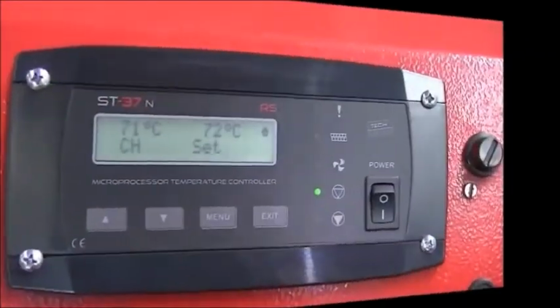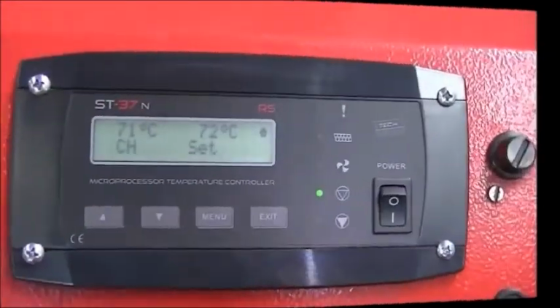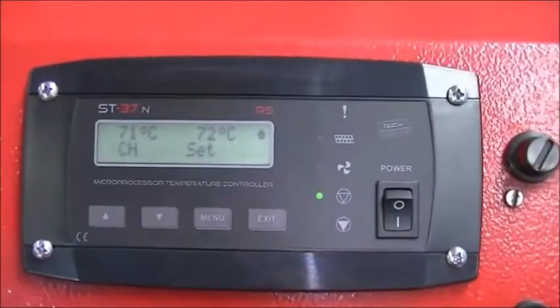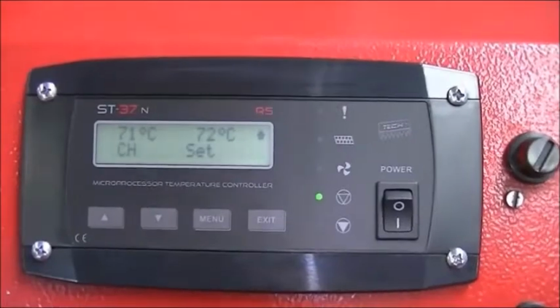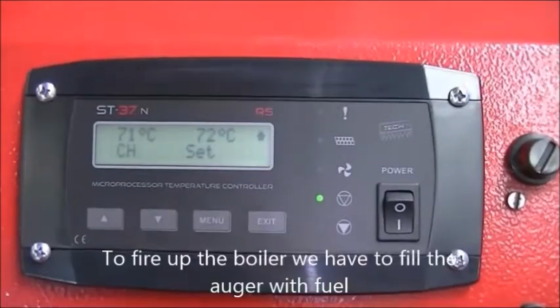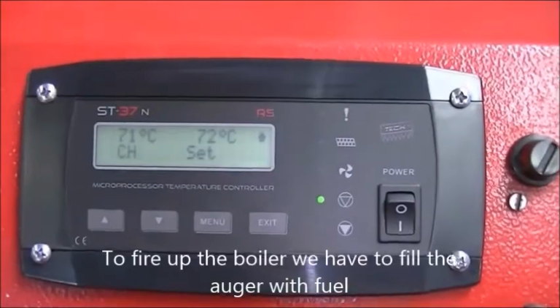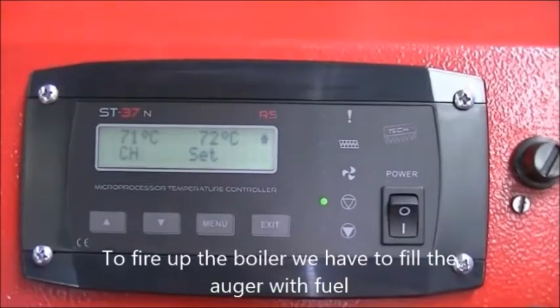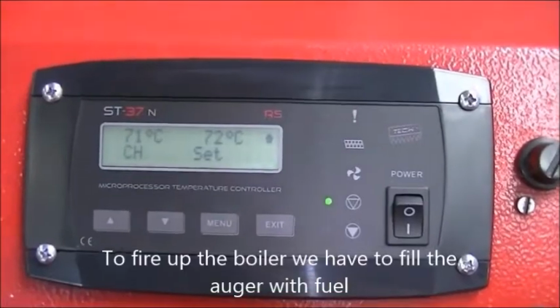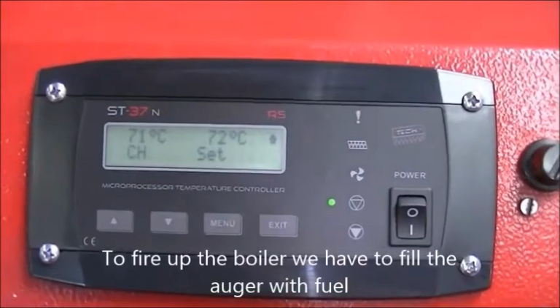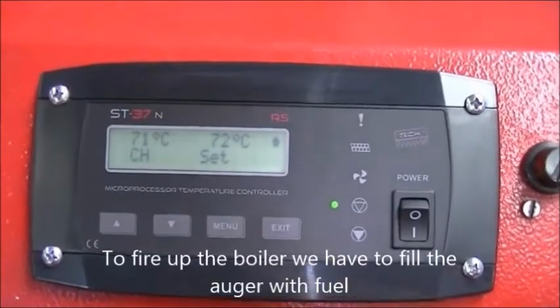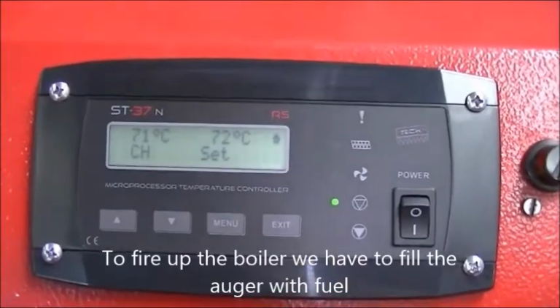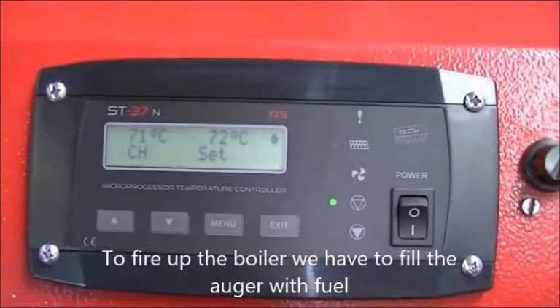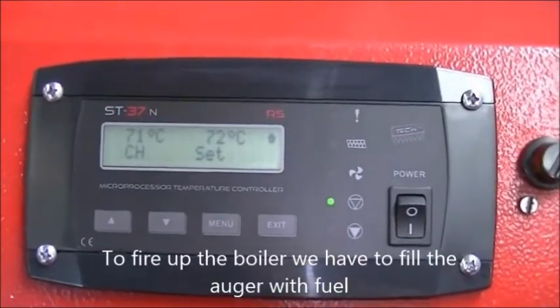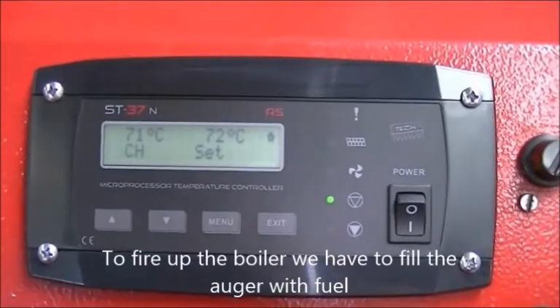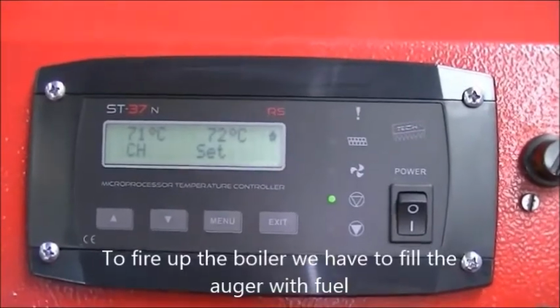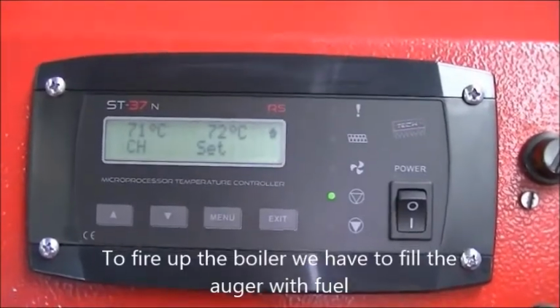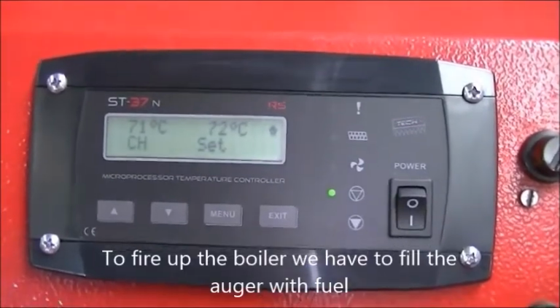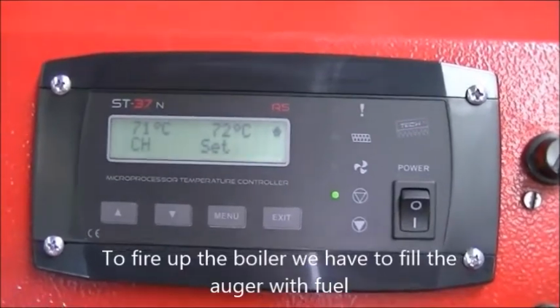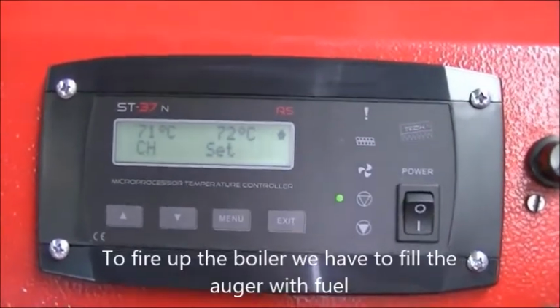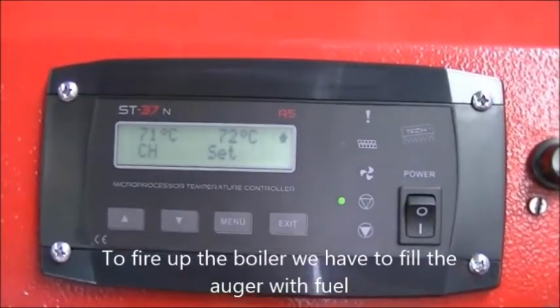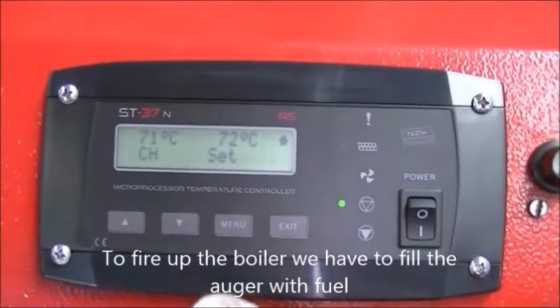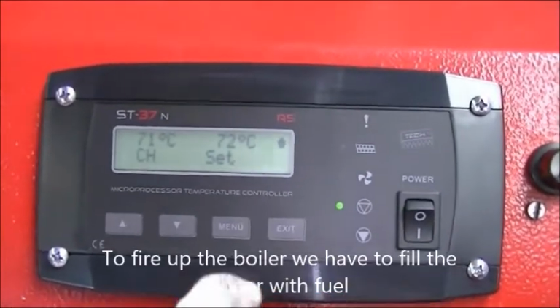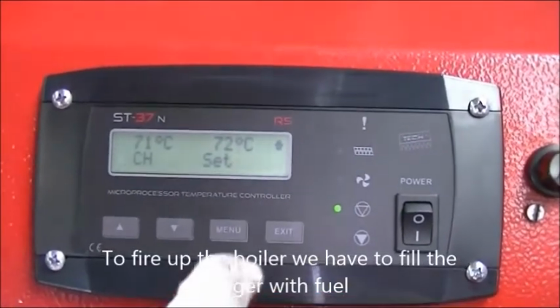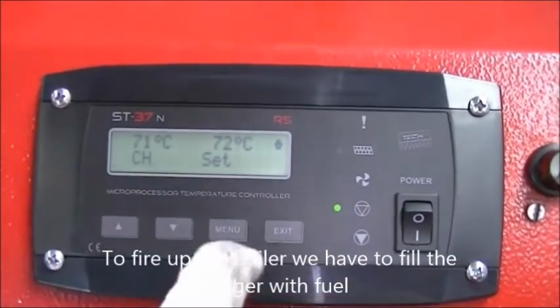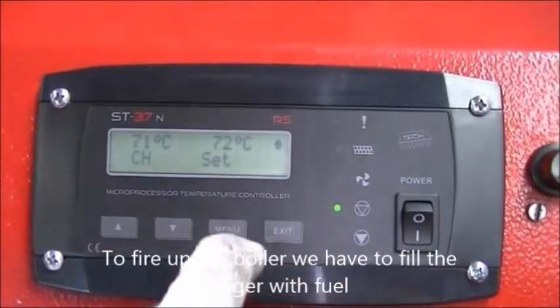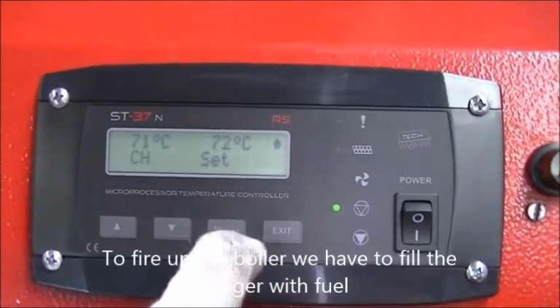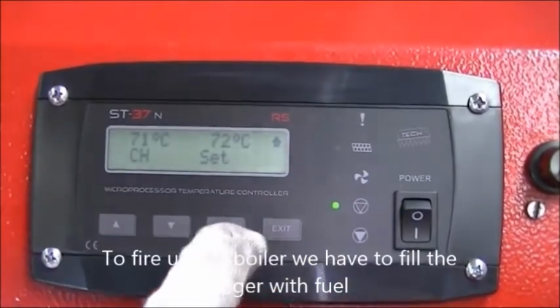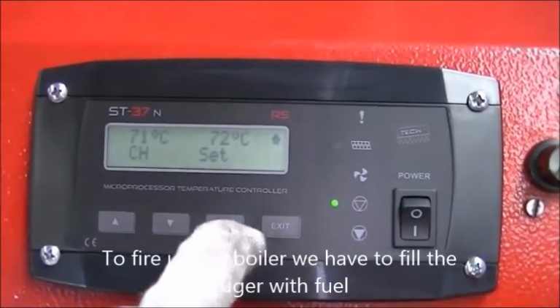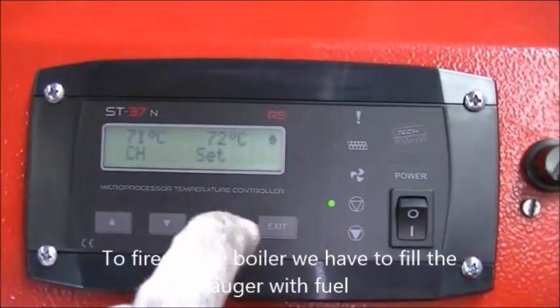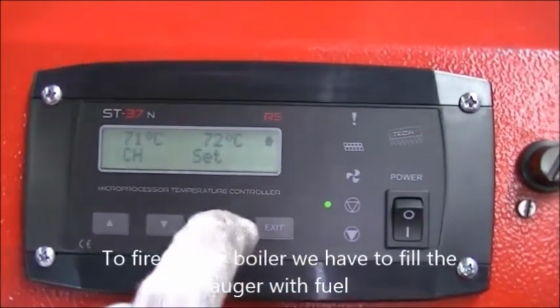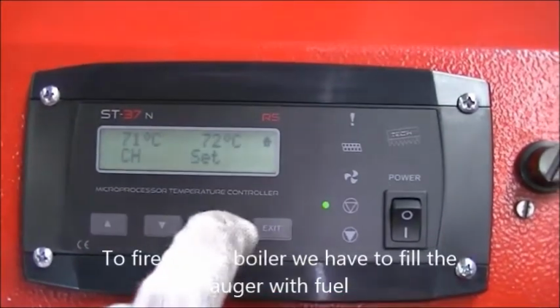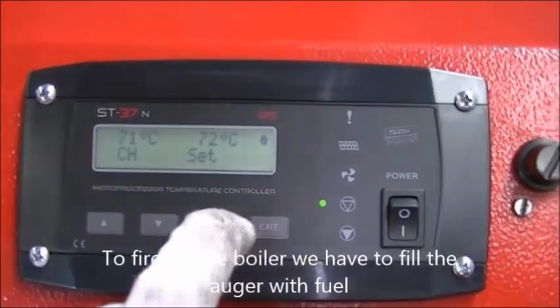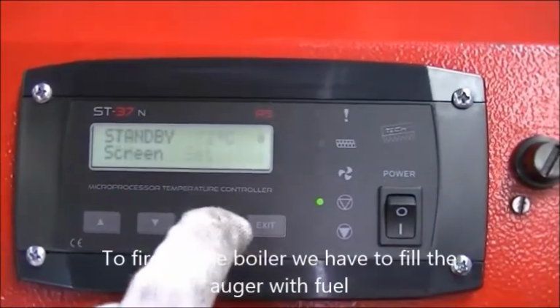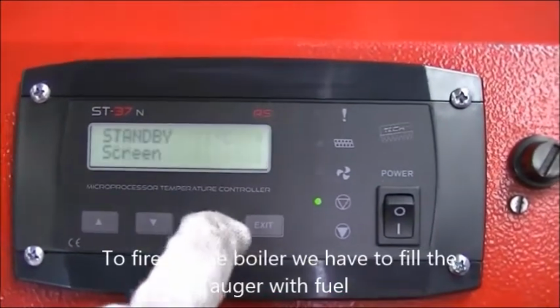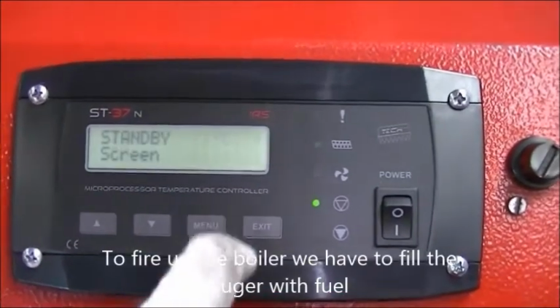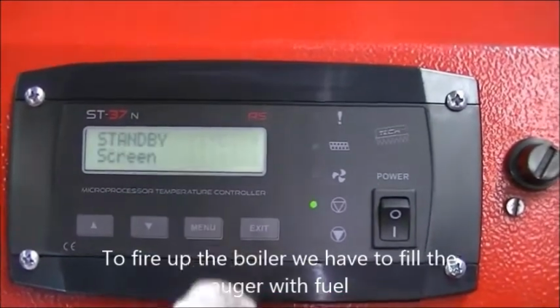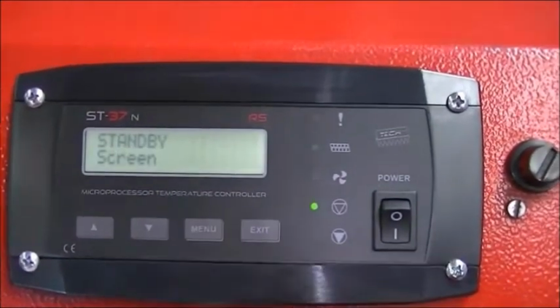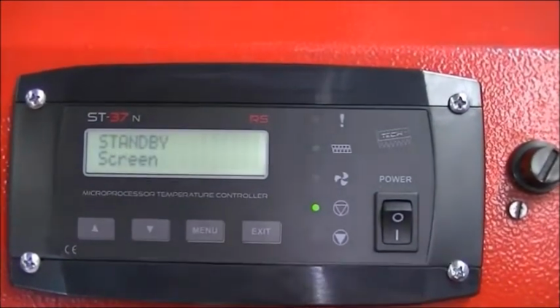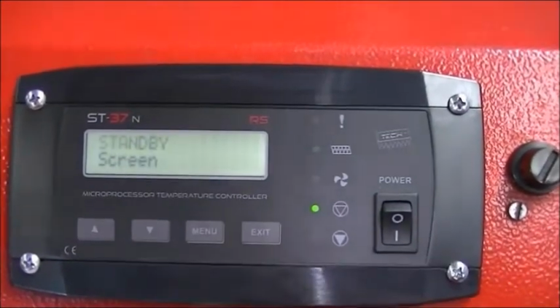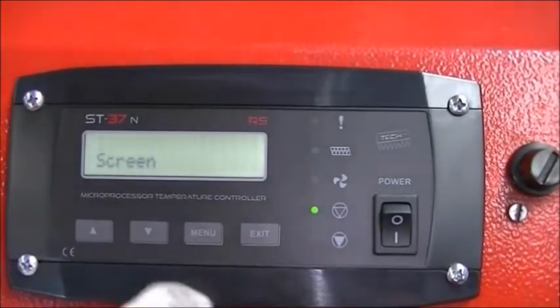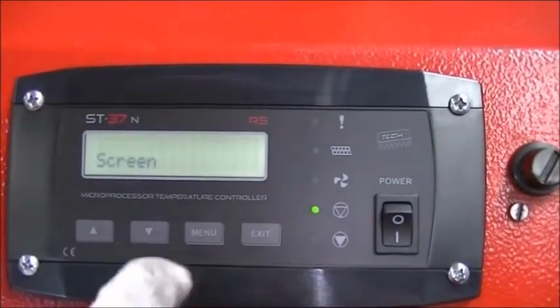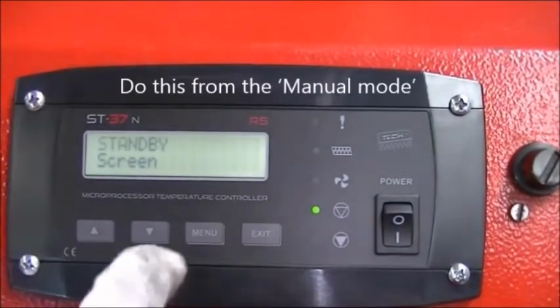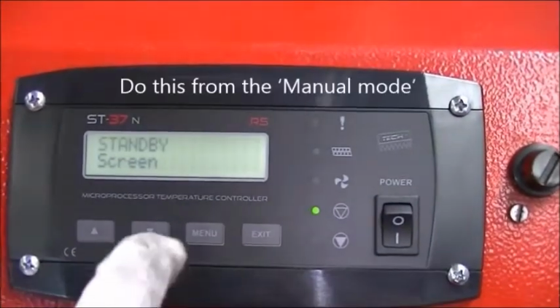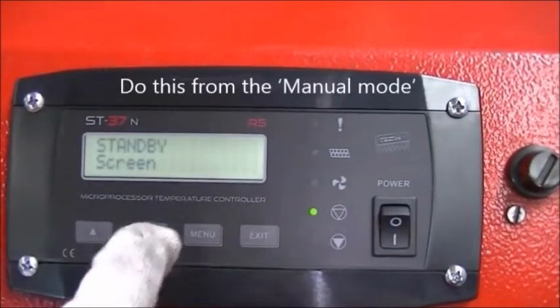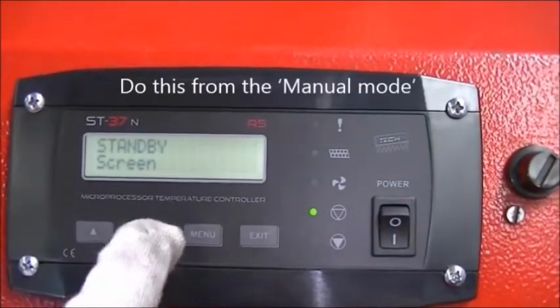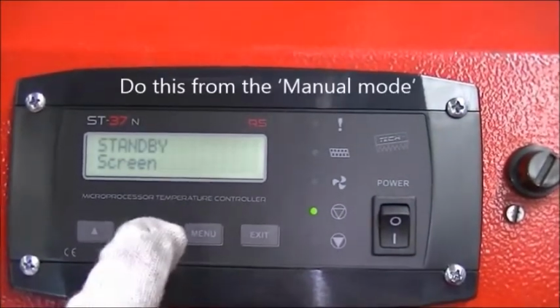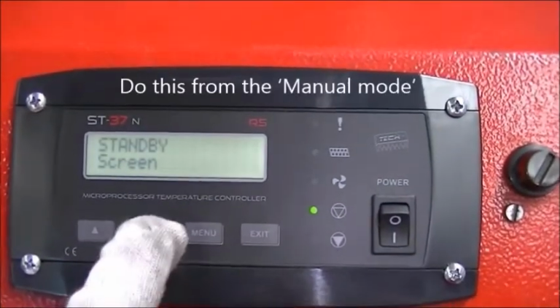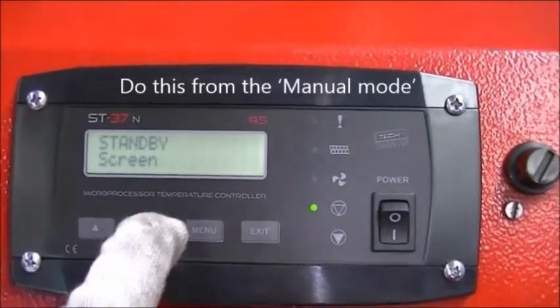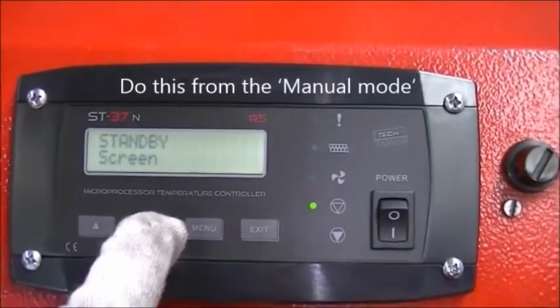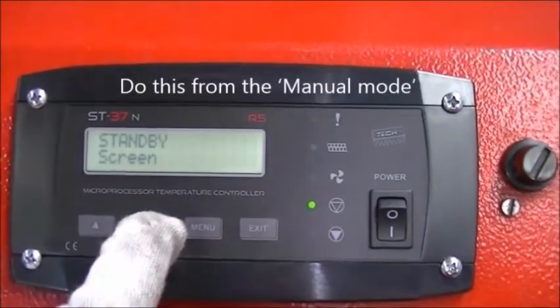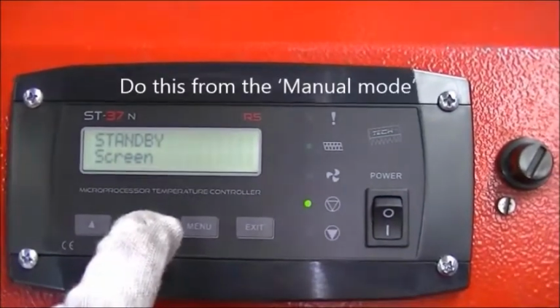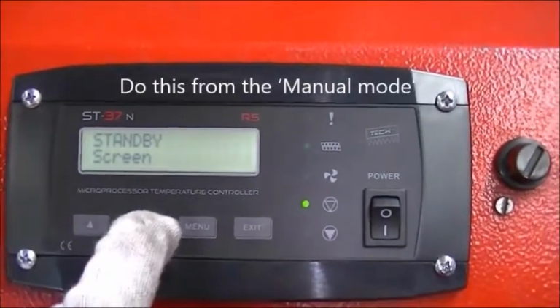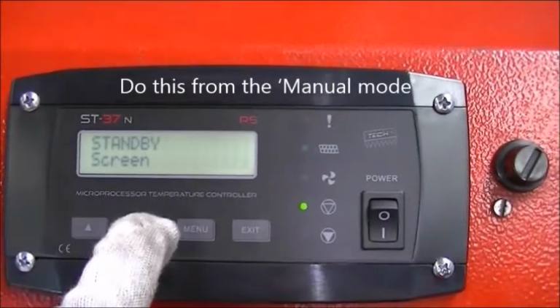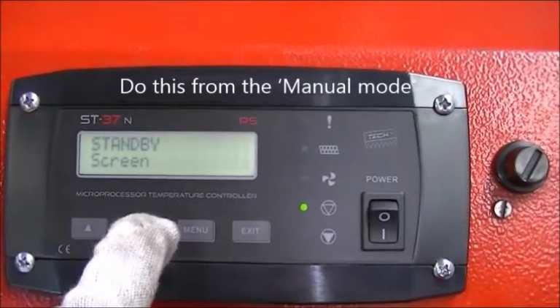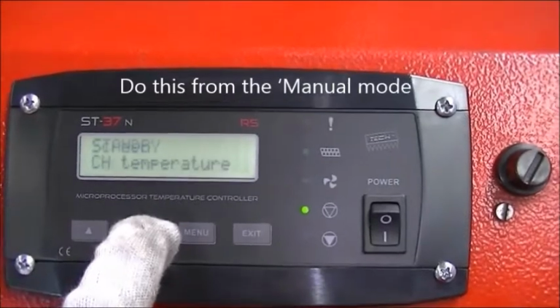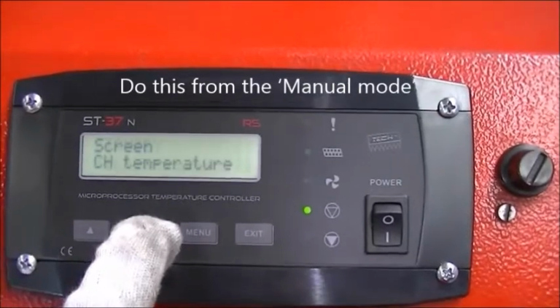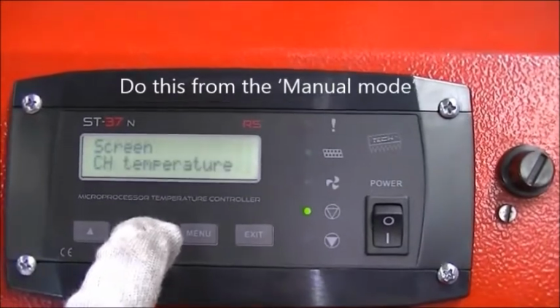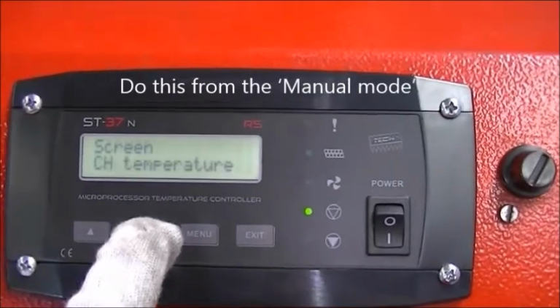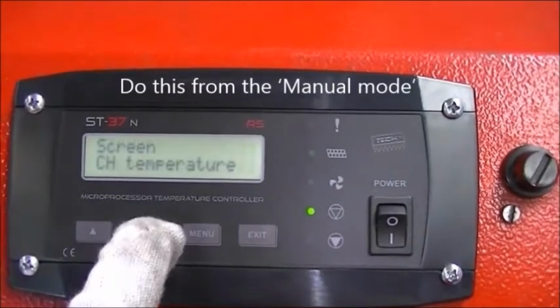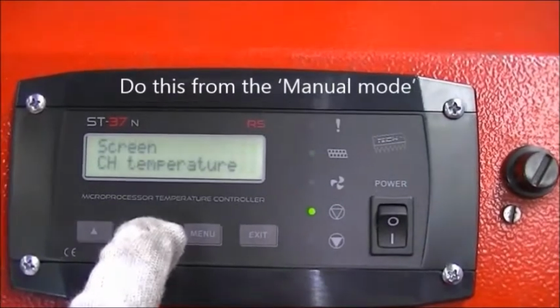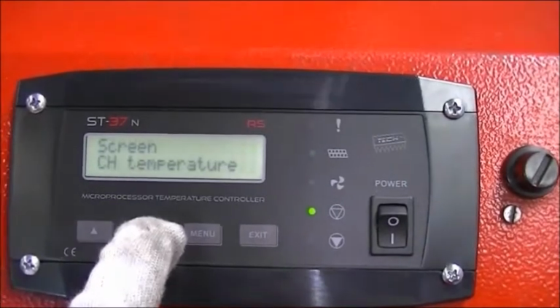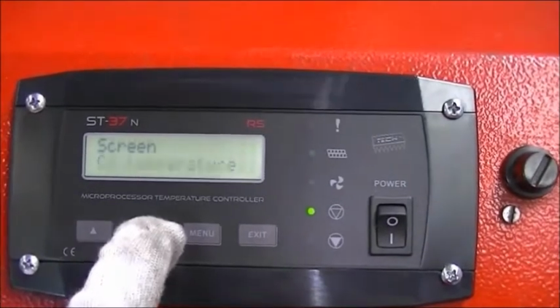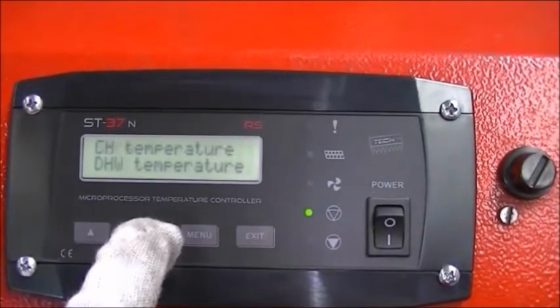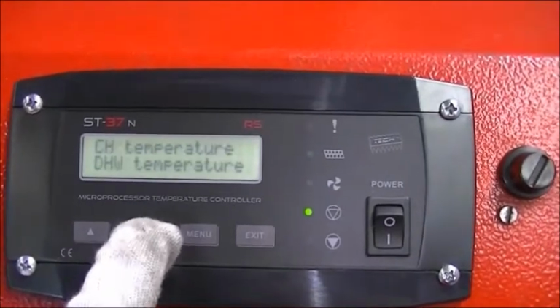To fire up the boiler we have to fill the auger with fuel. Do this from the manual mode.